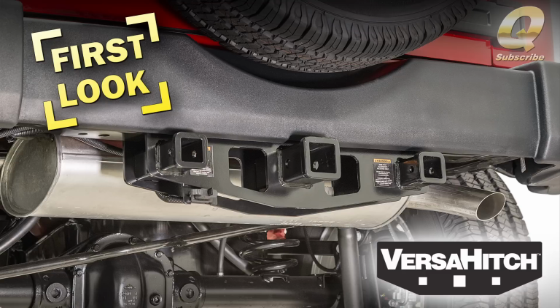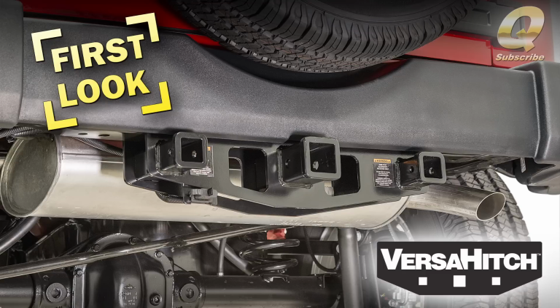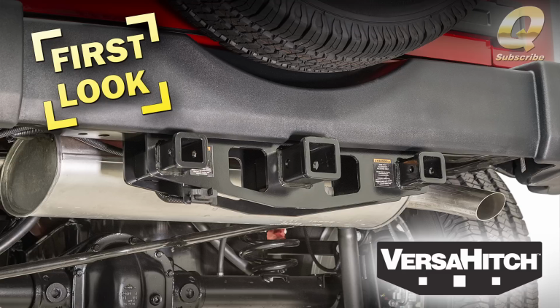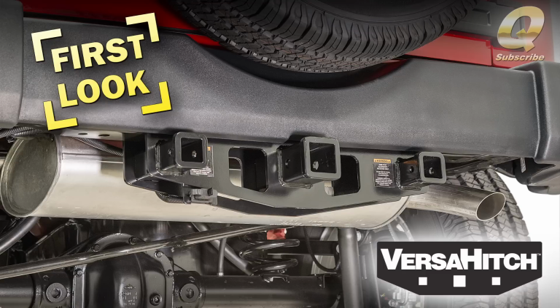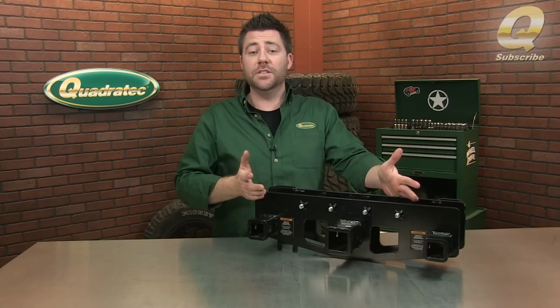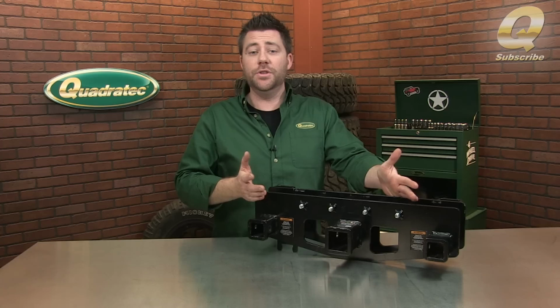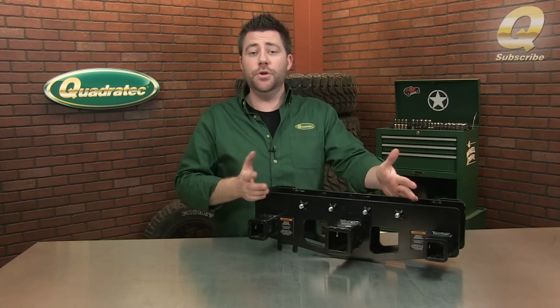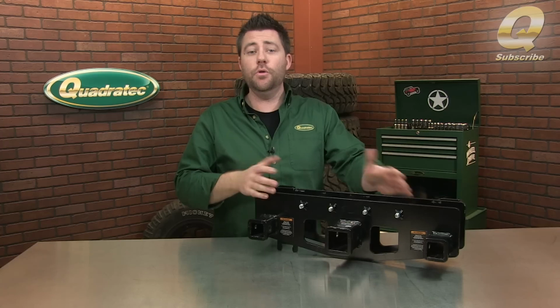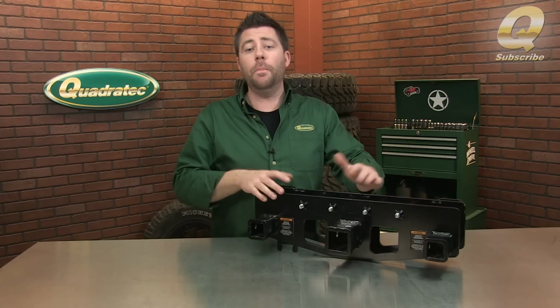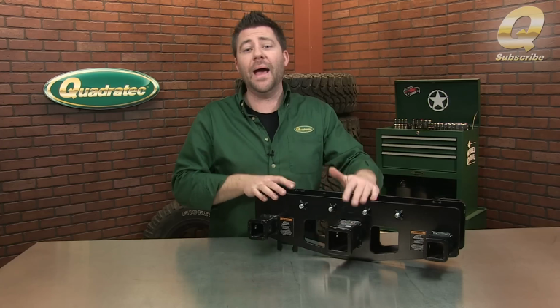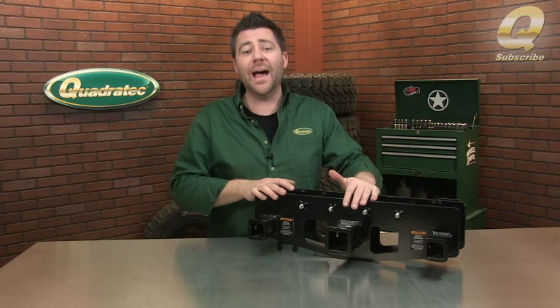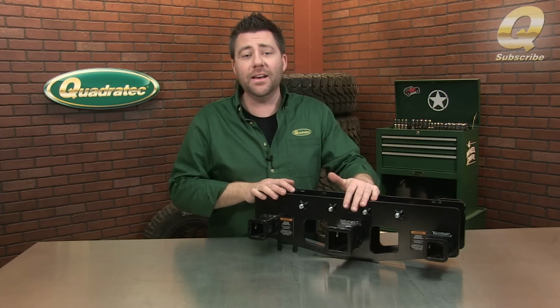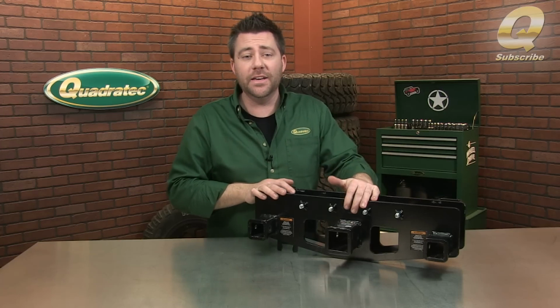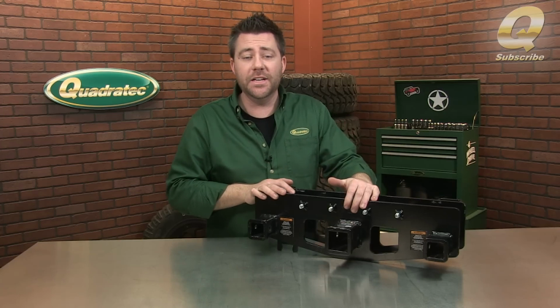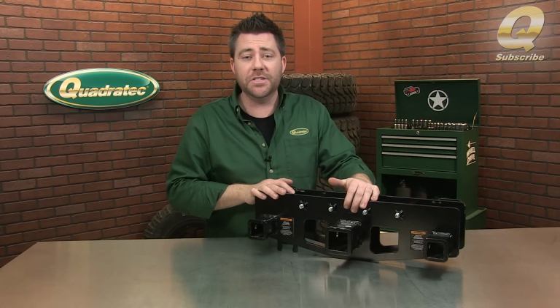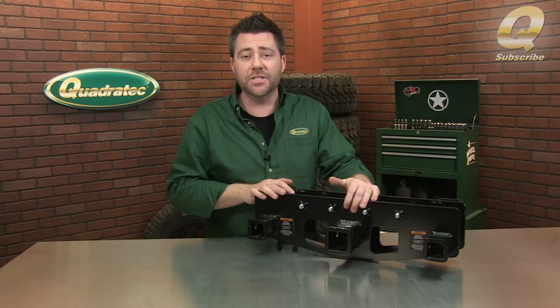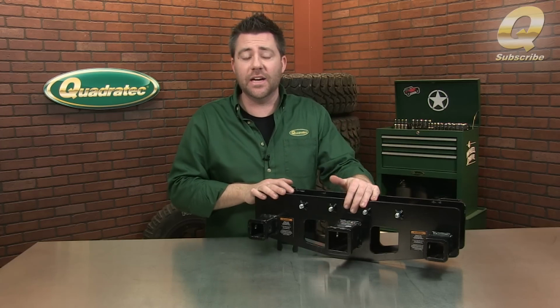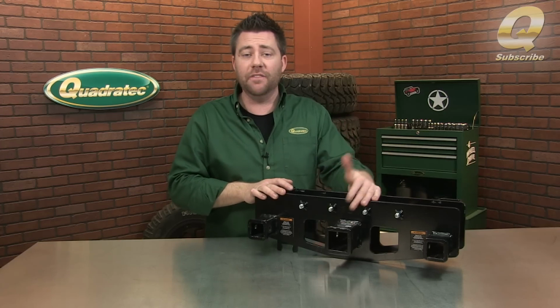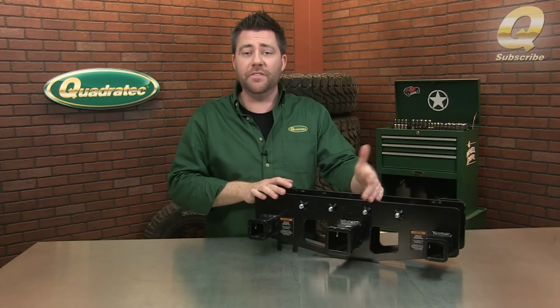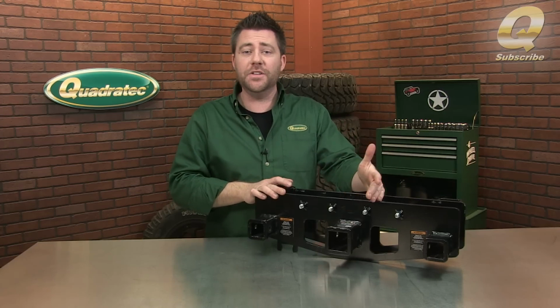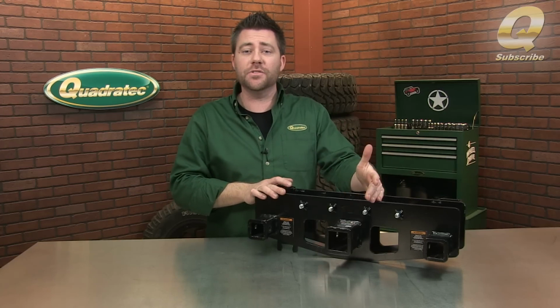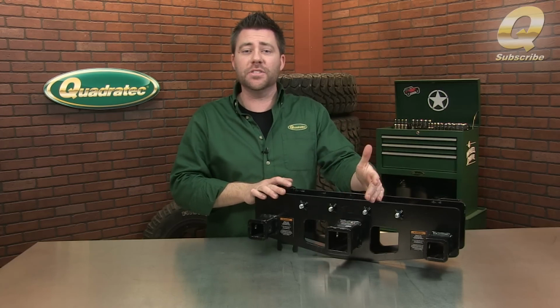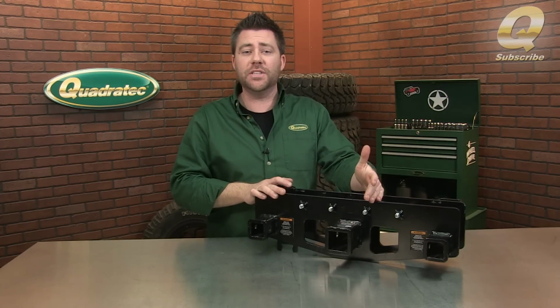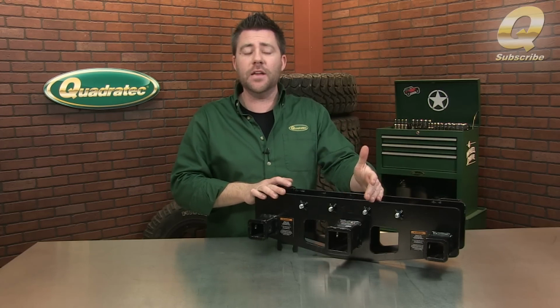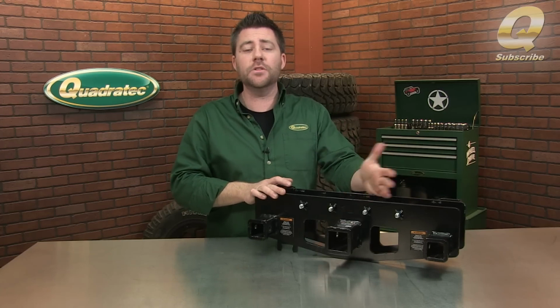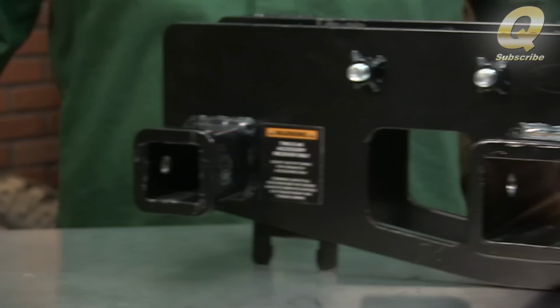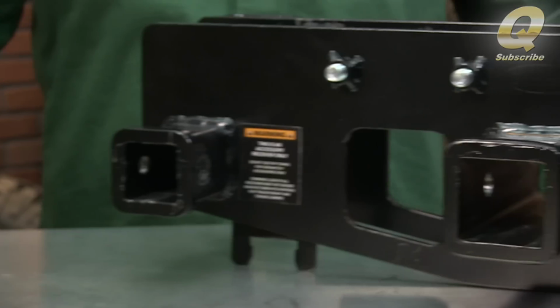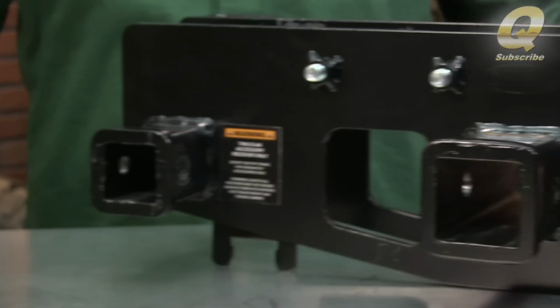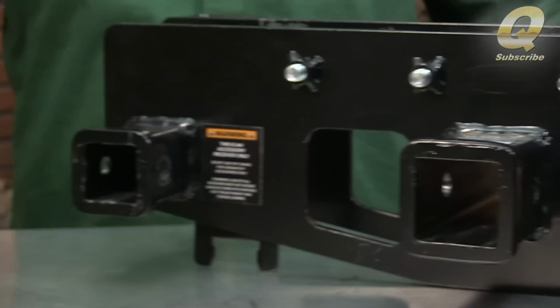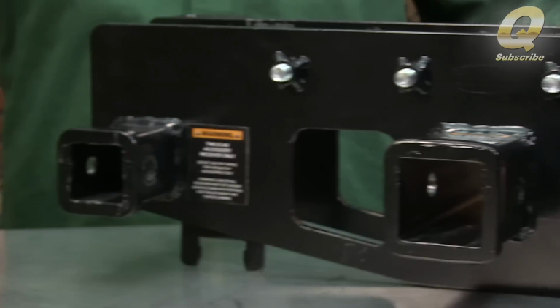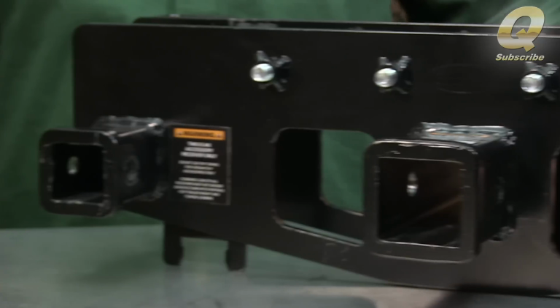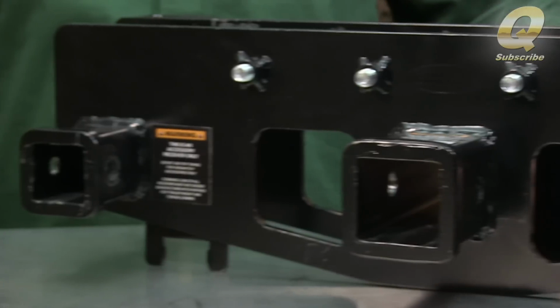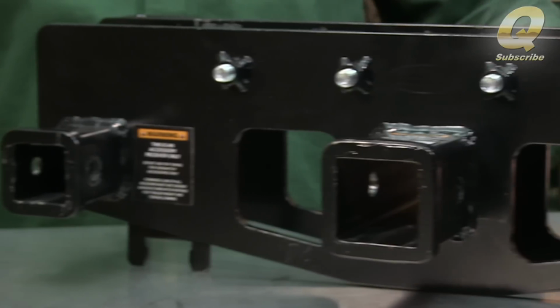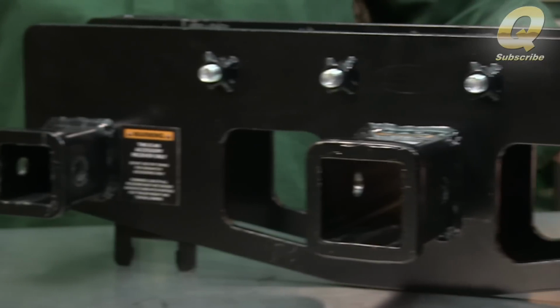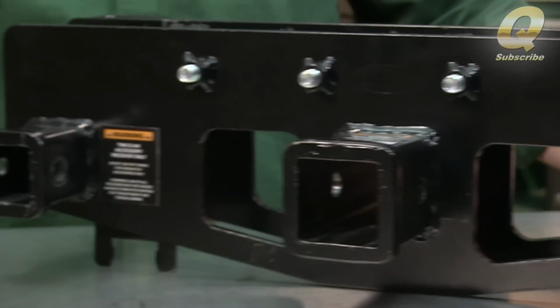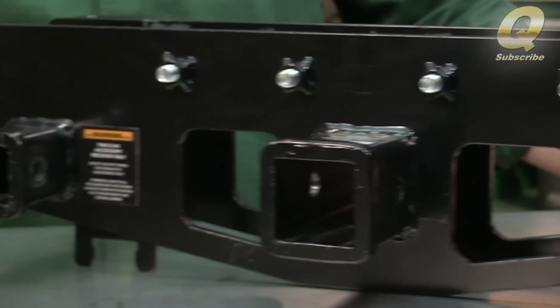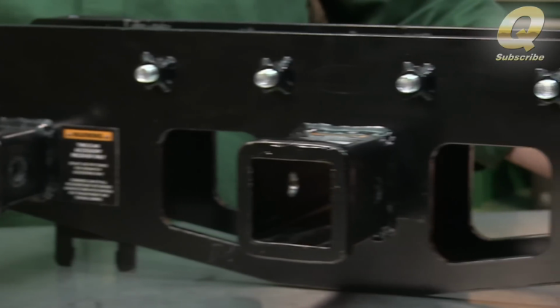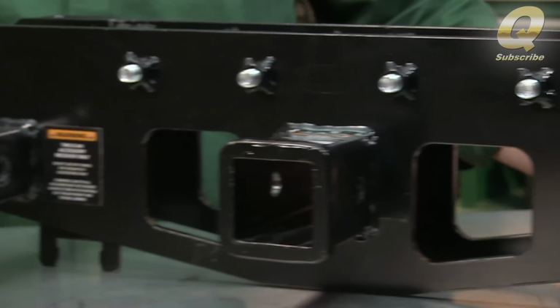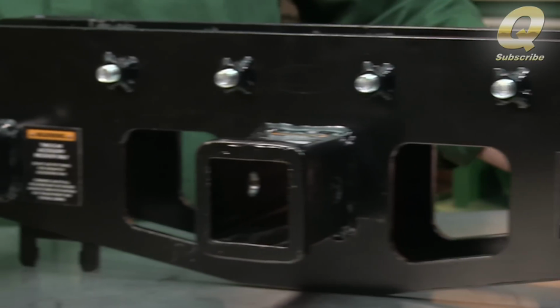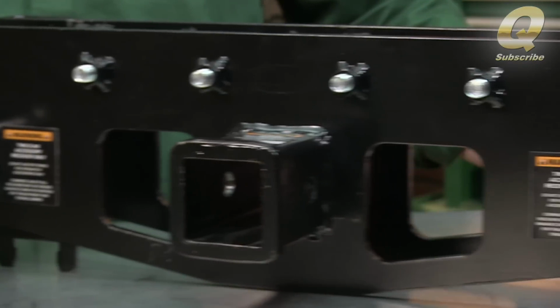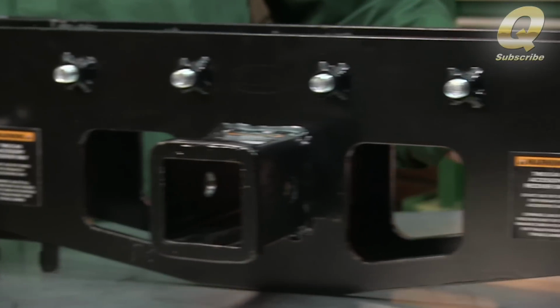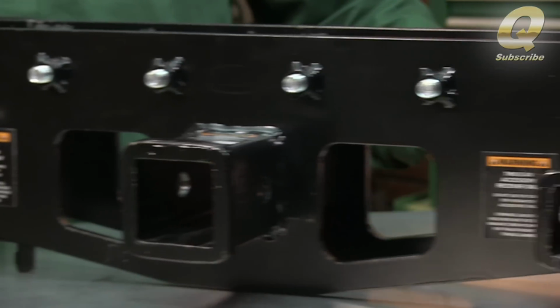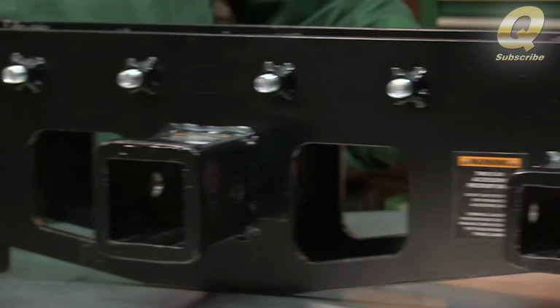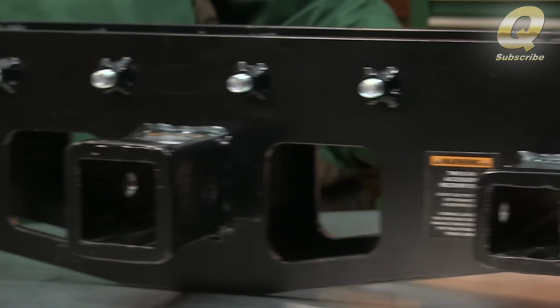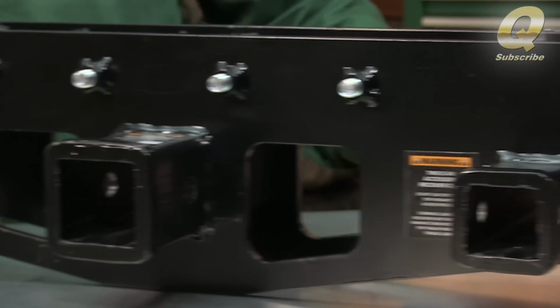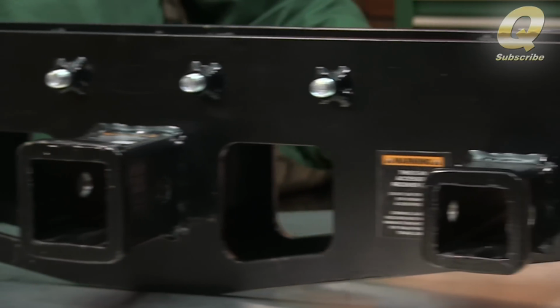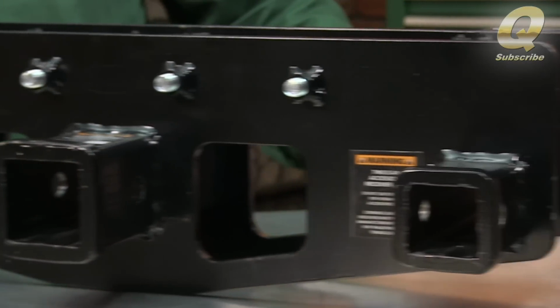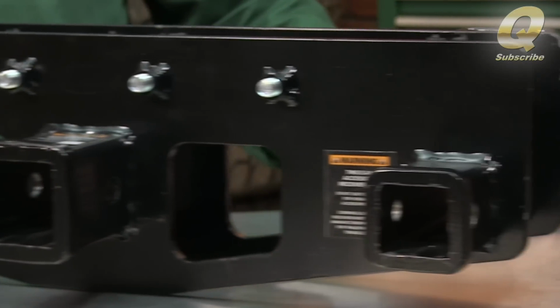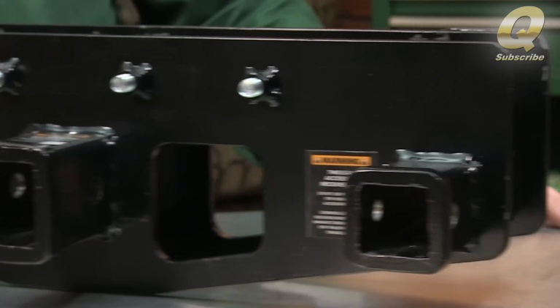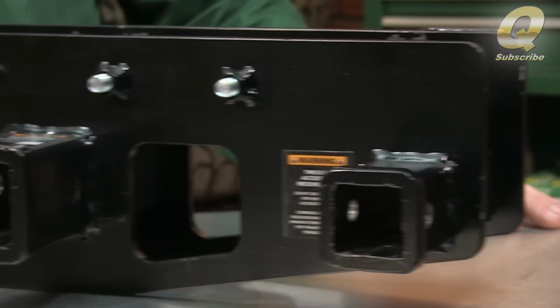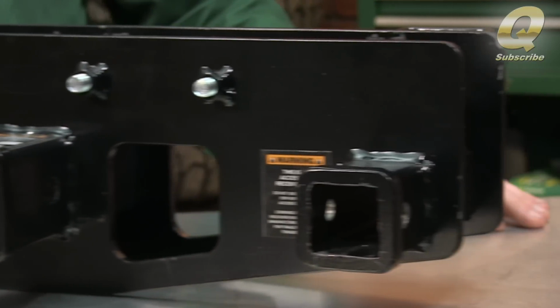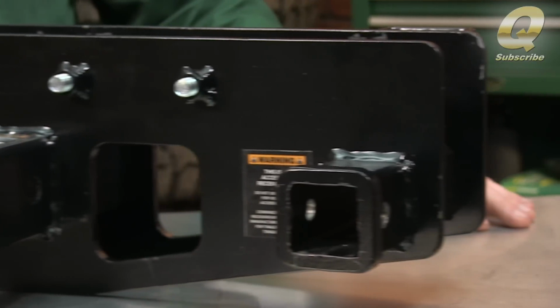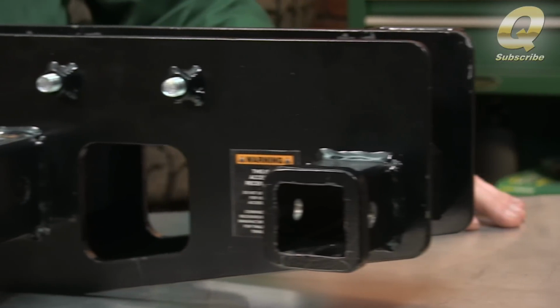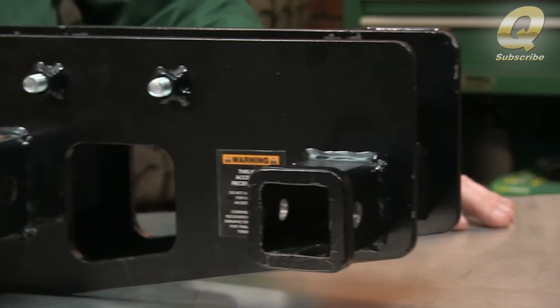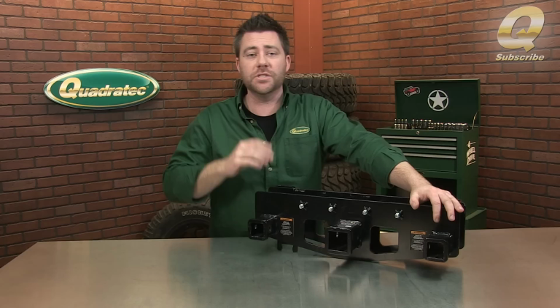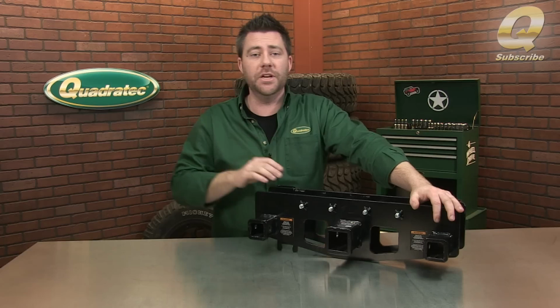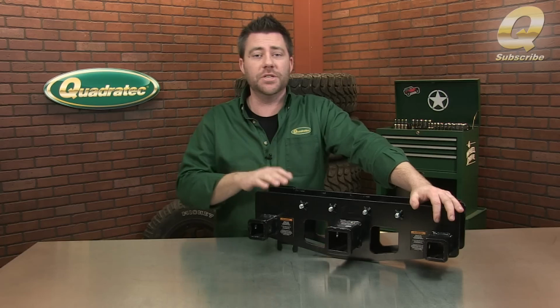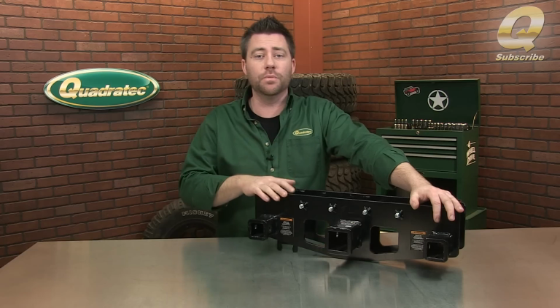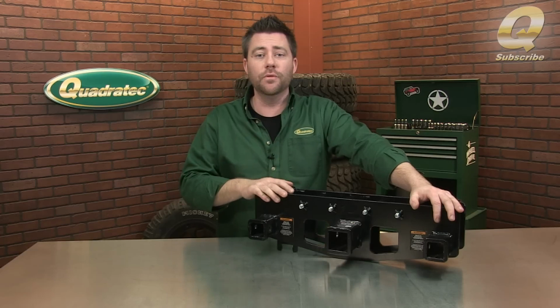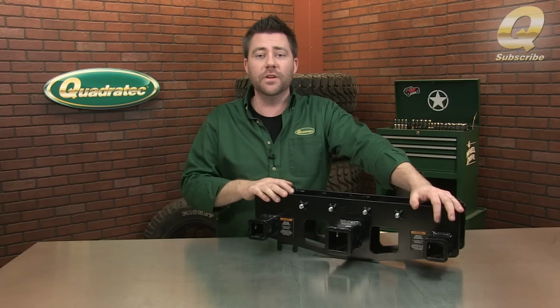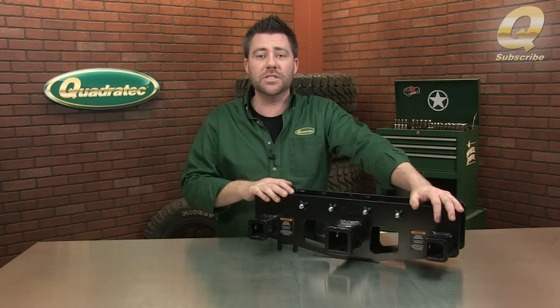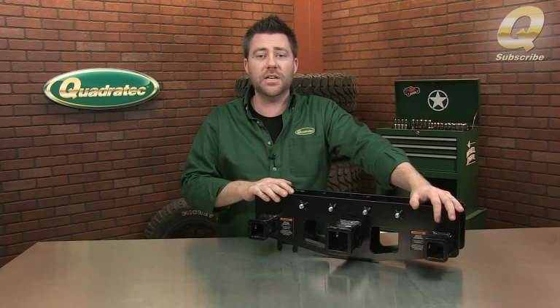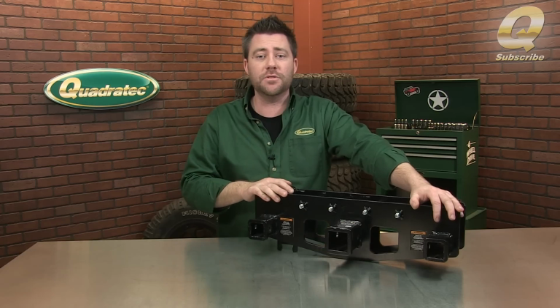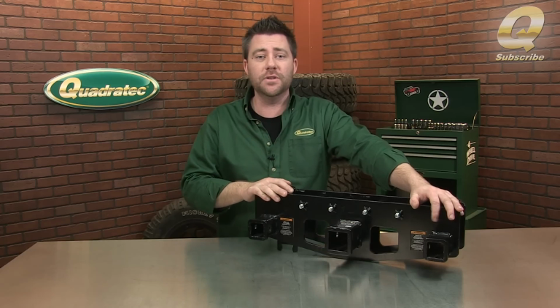This new patented hitch design features a standard 2-inch receiver in the center and two additional receivers for mounting Versa Hitch-approved accessories.